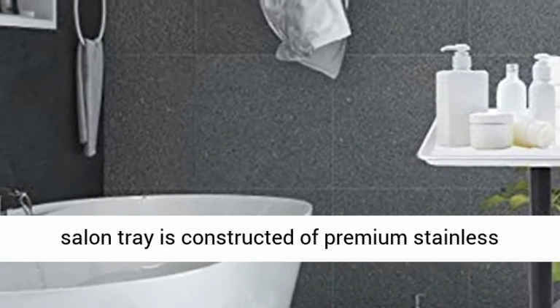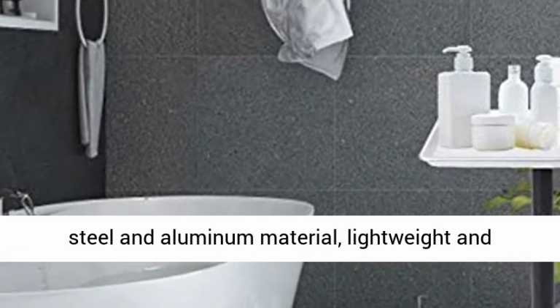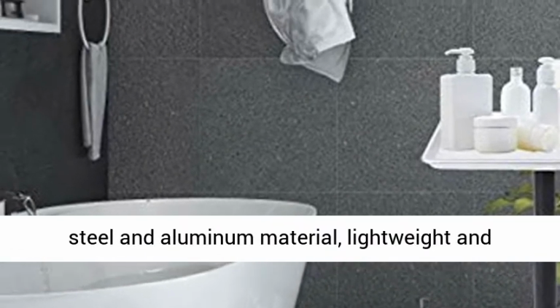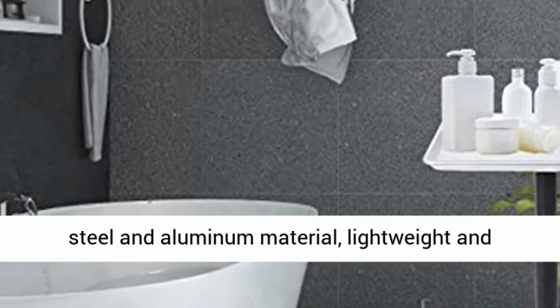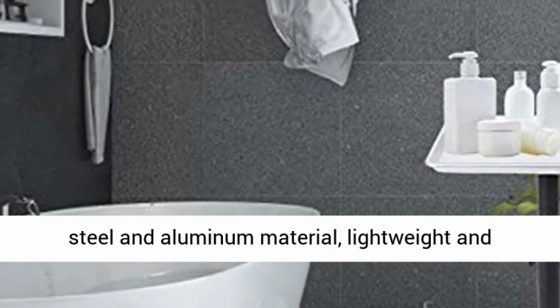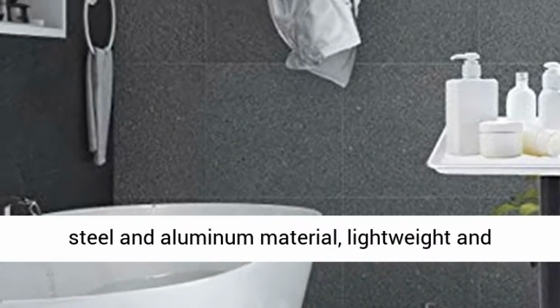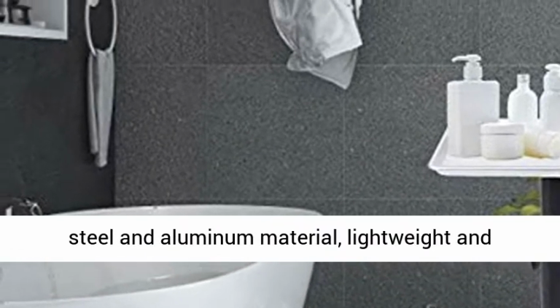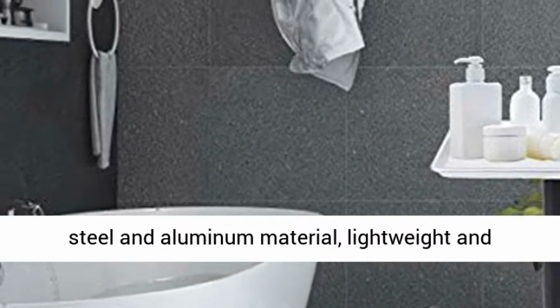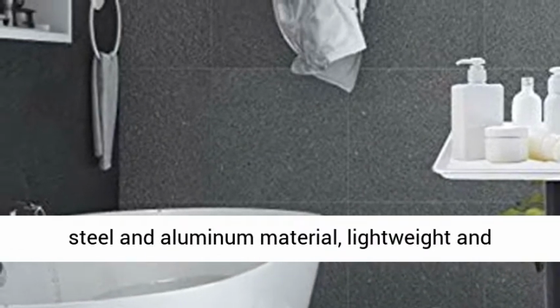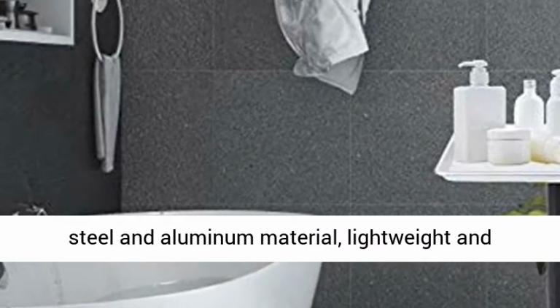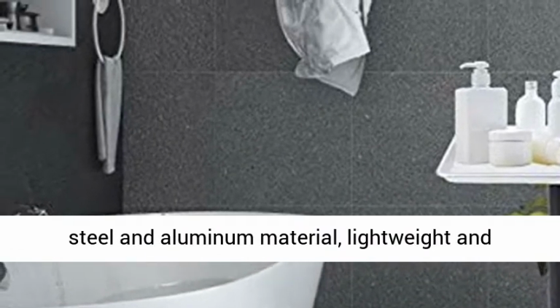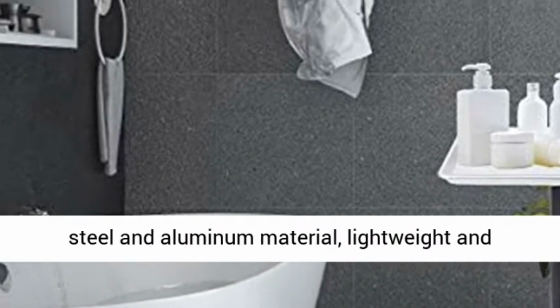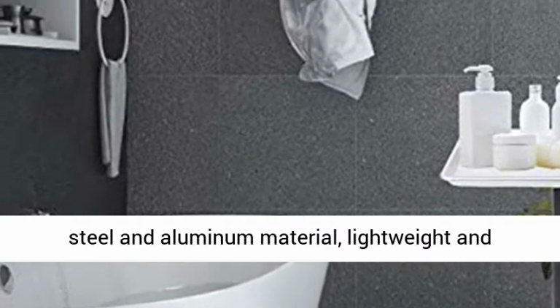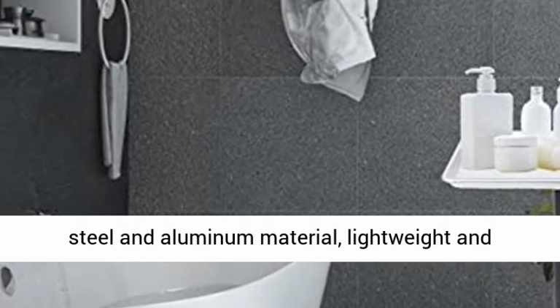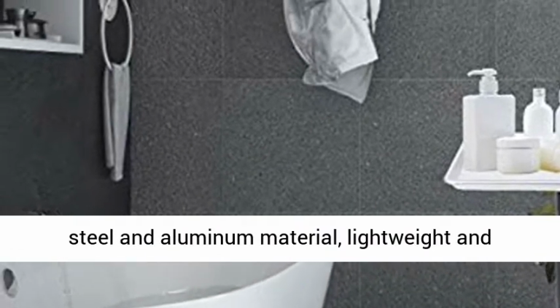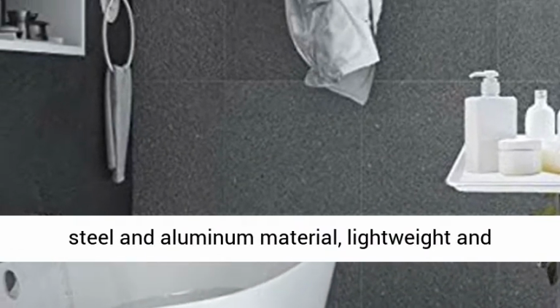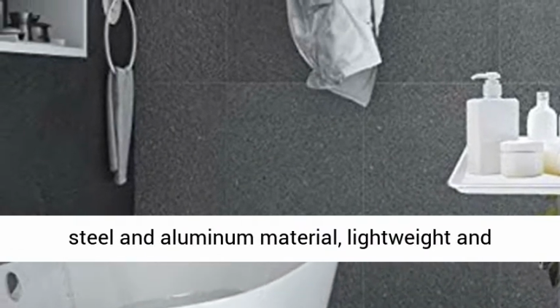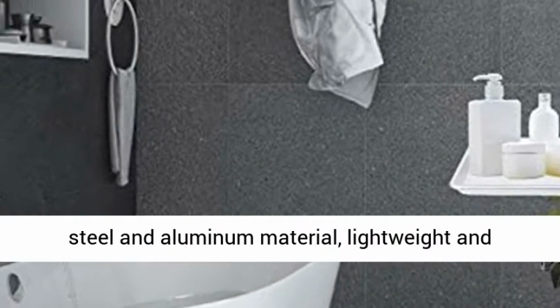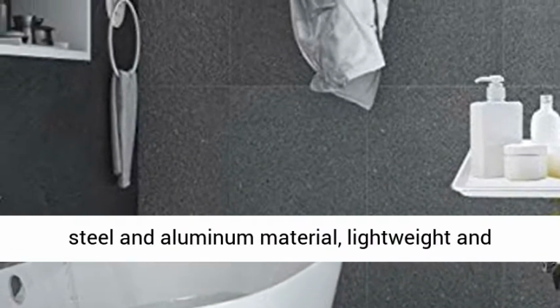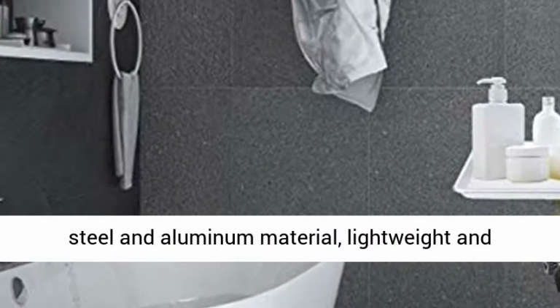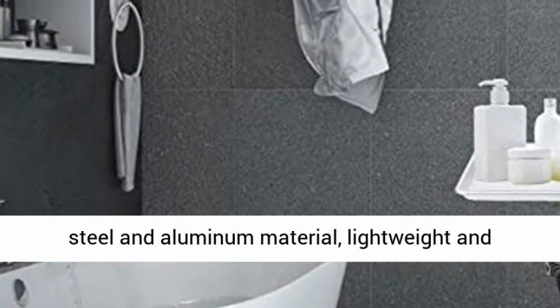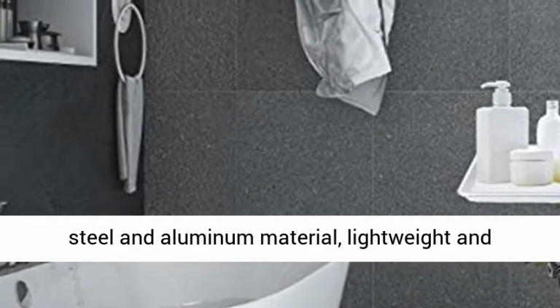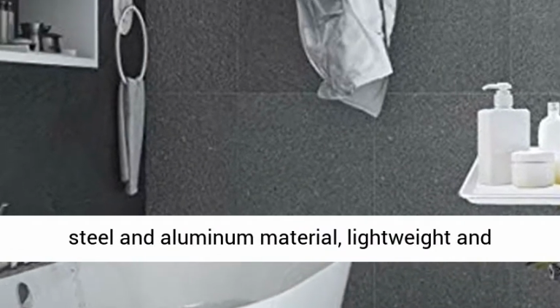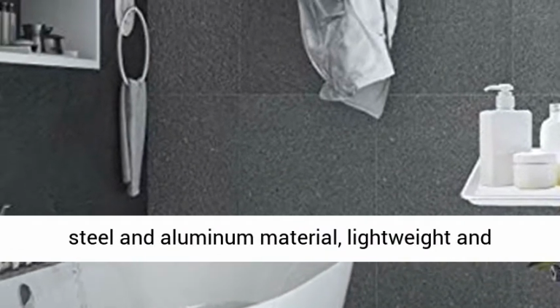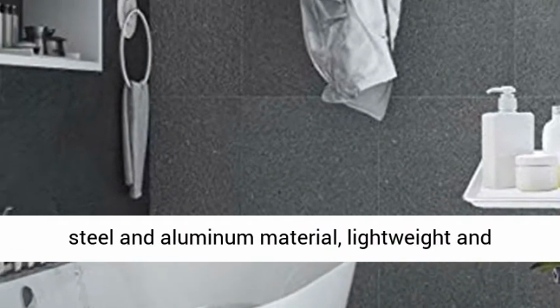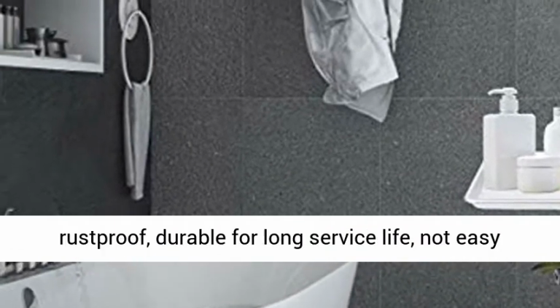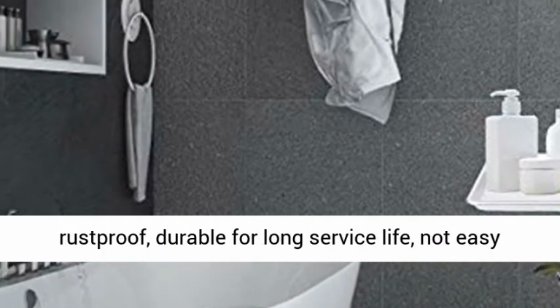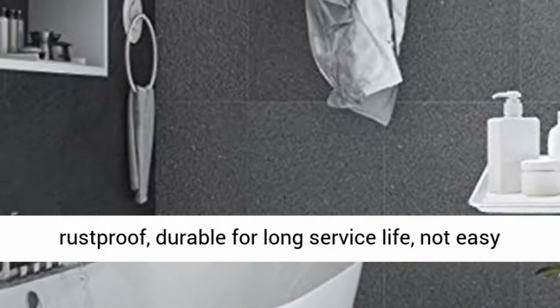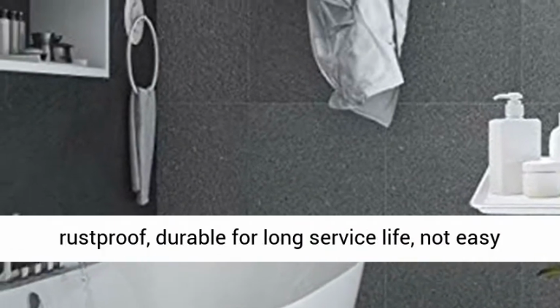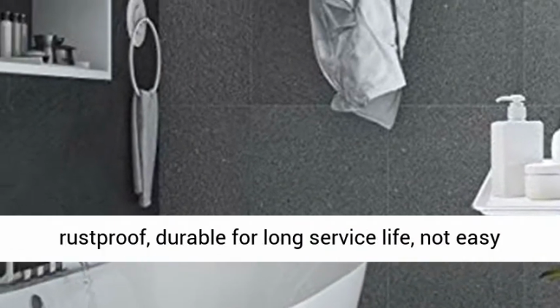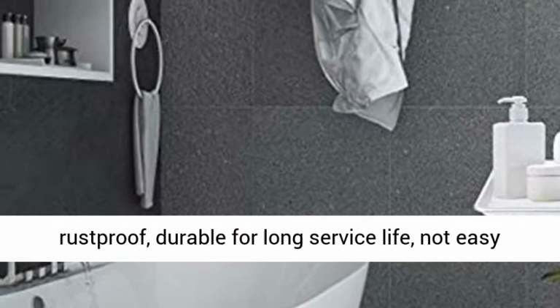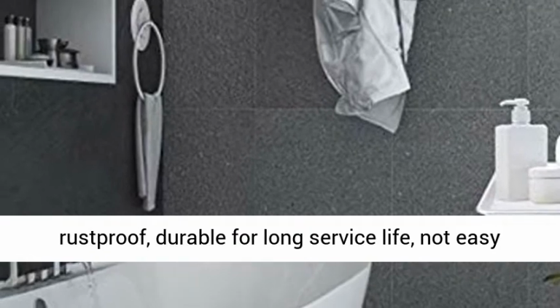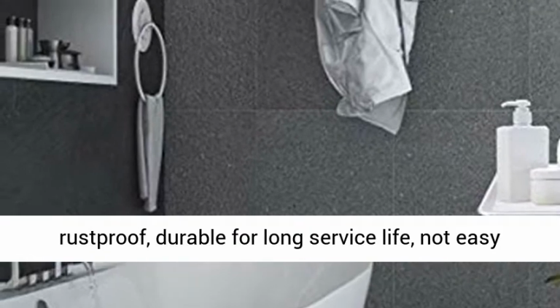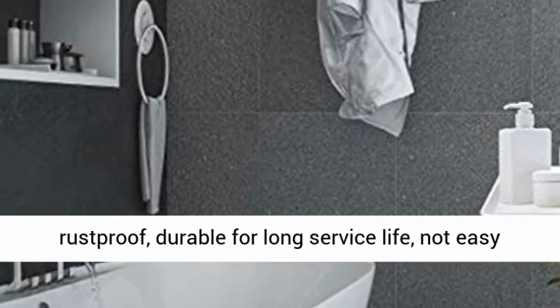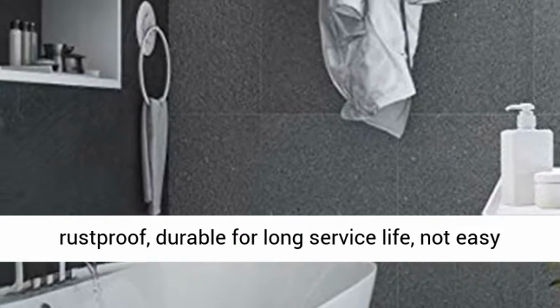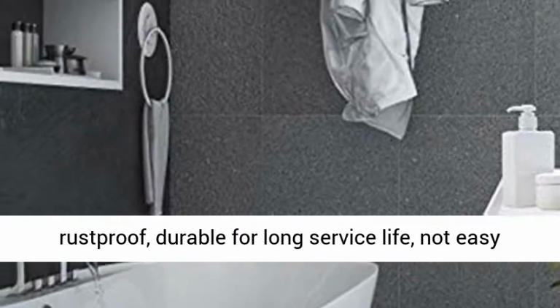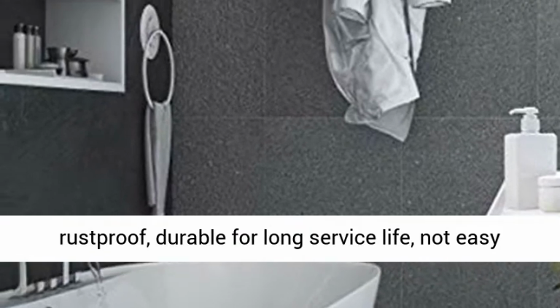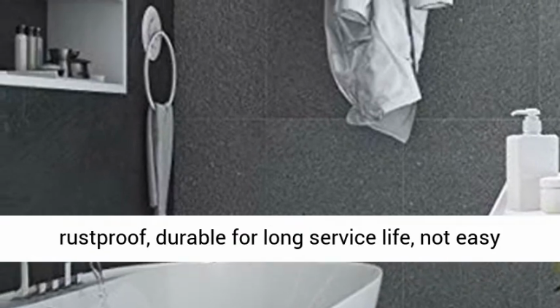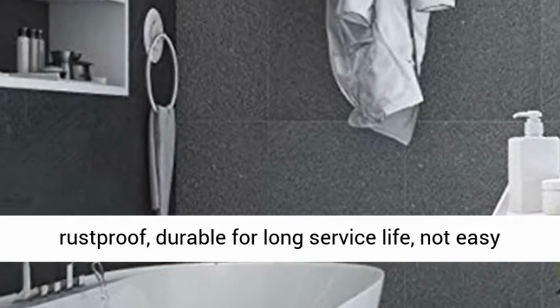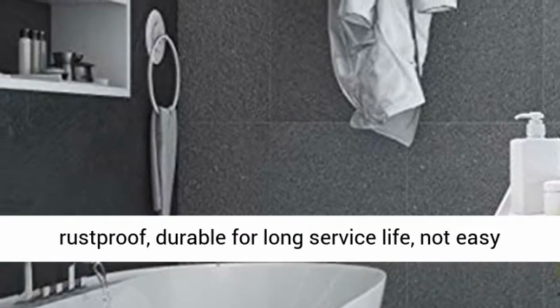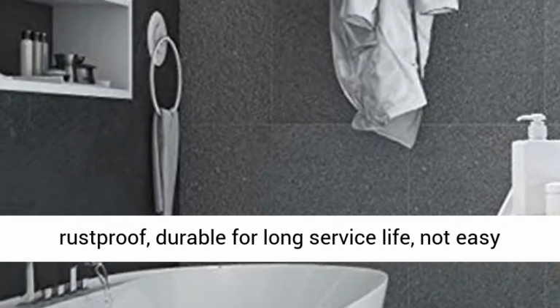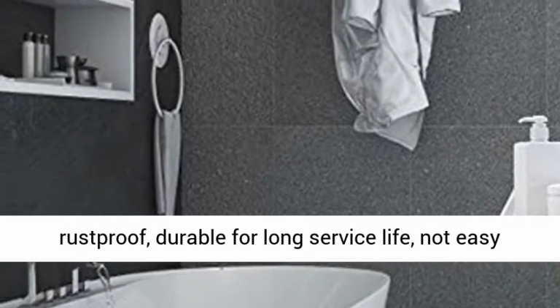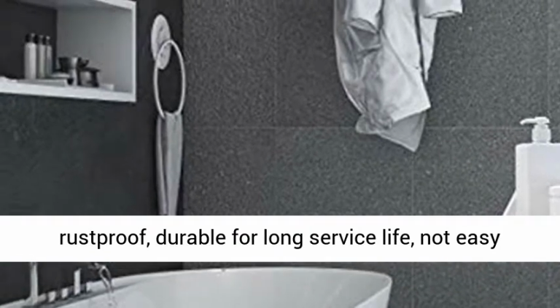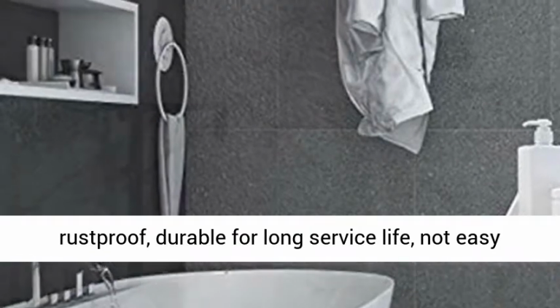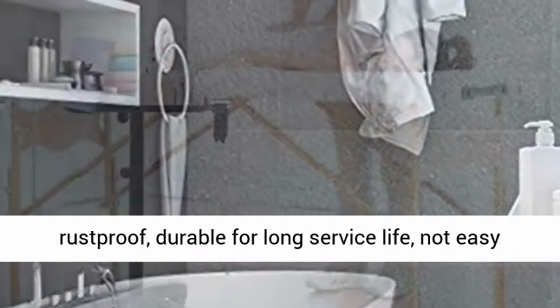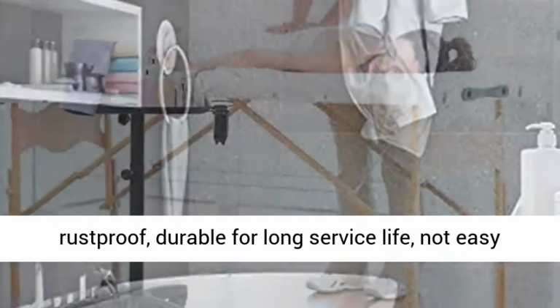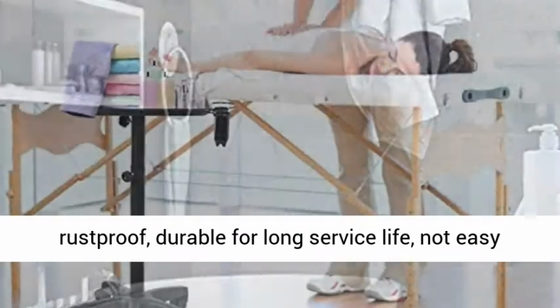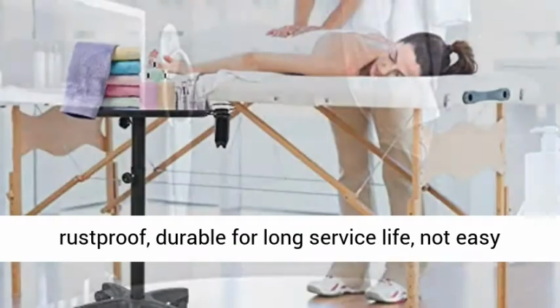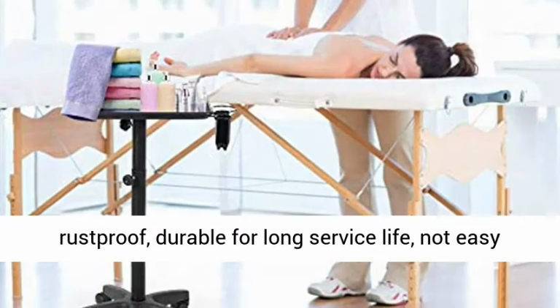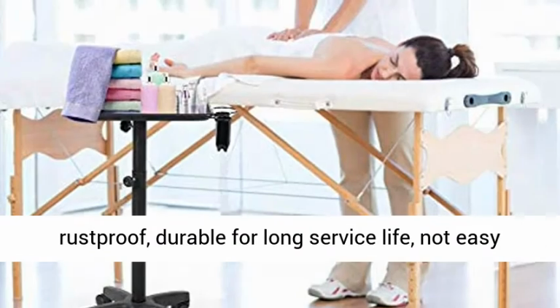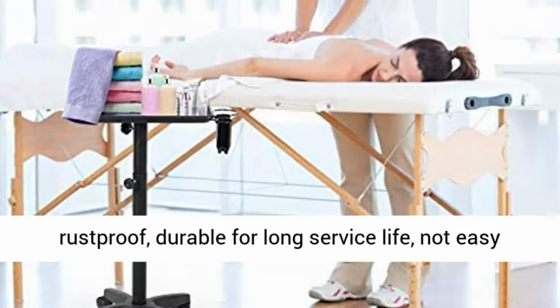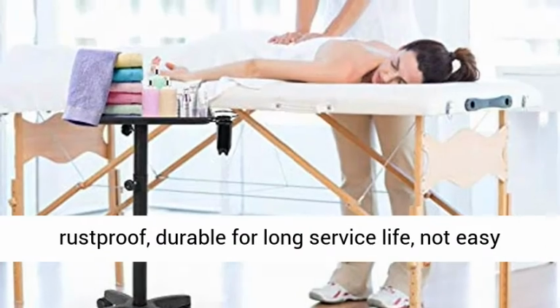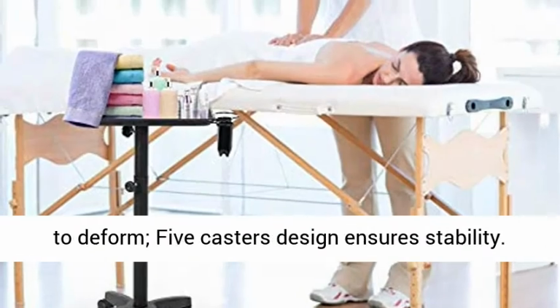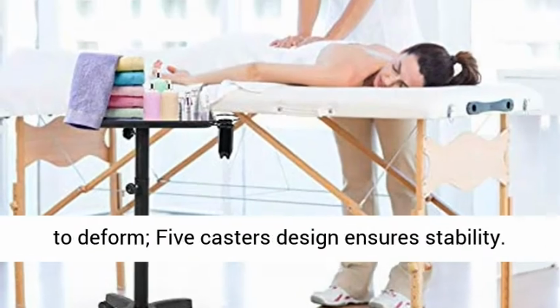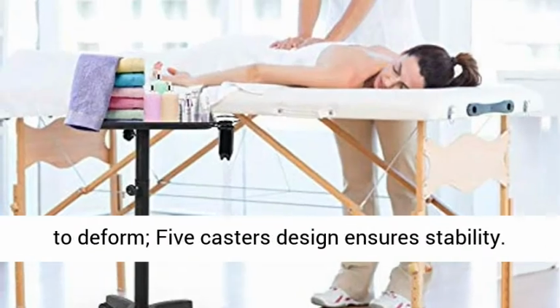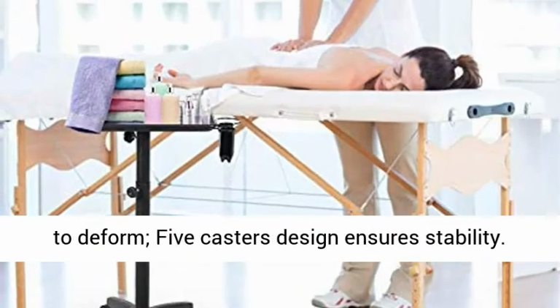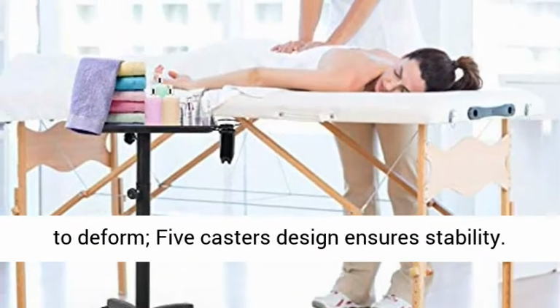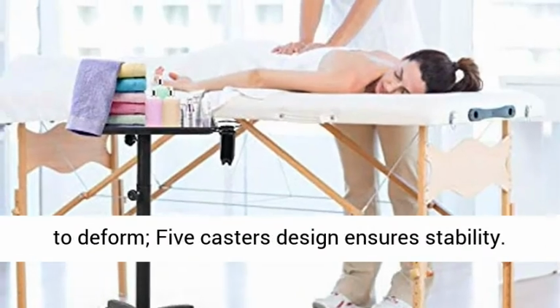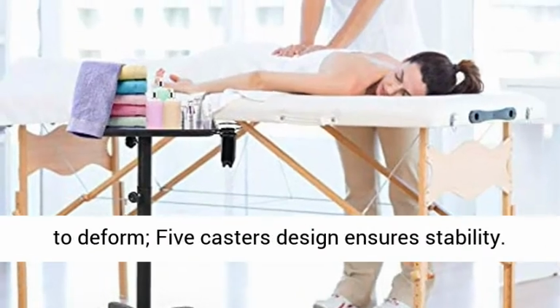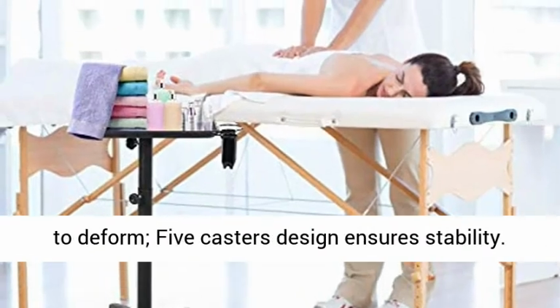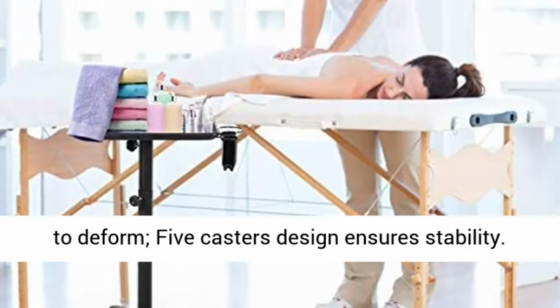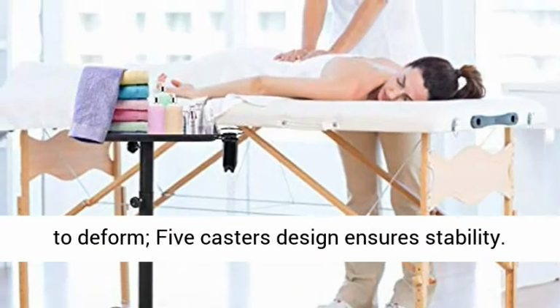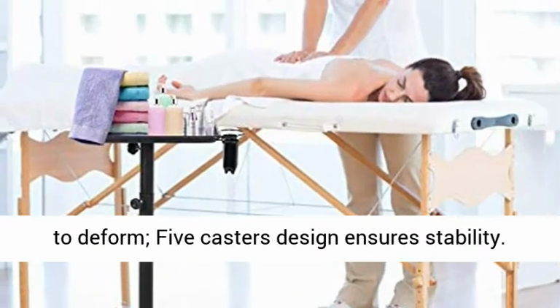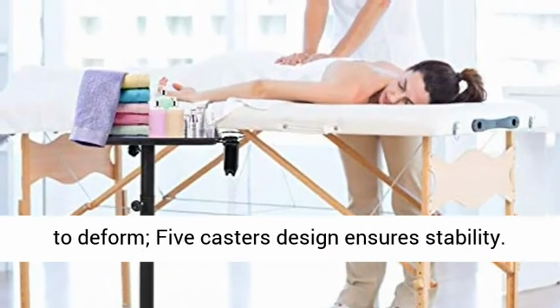Lightweight and rust-proof, durable for long service life, and not easy to deform. Five casters design ensures stability.